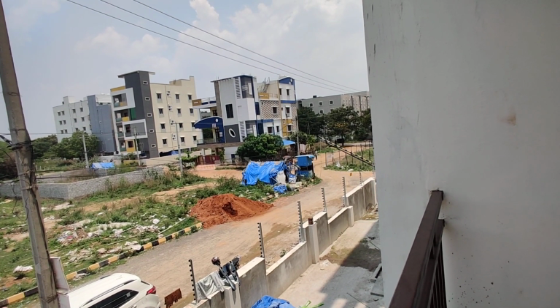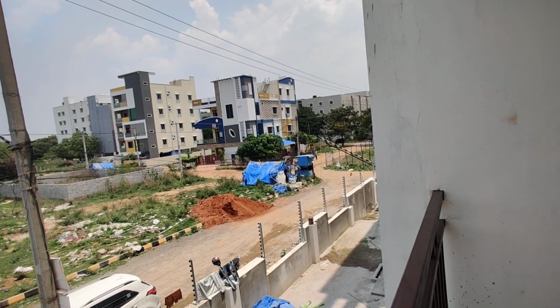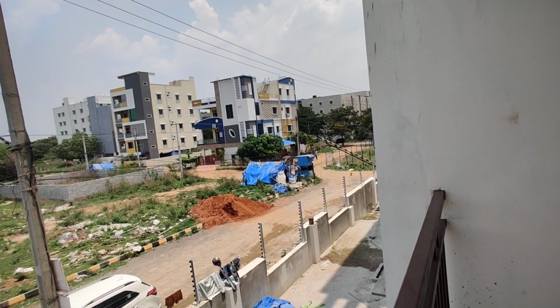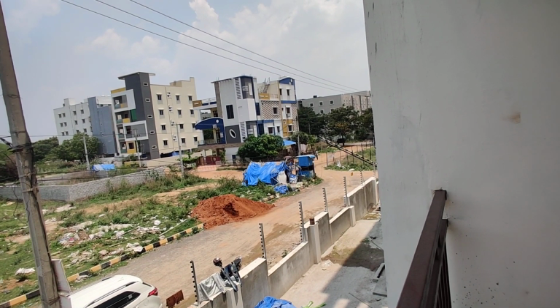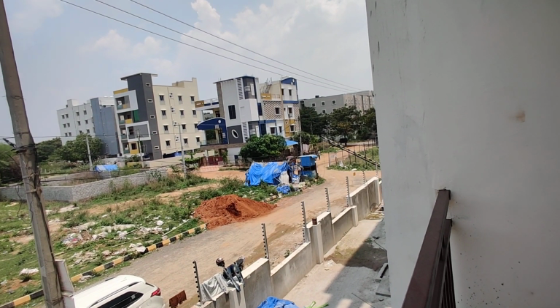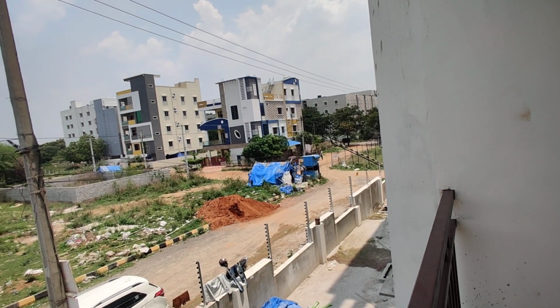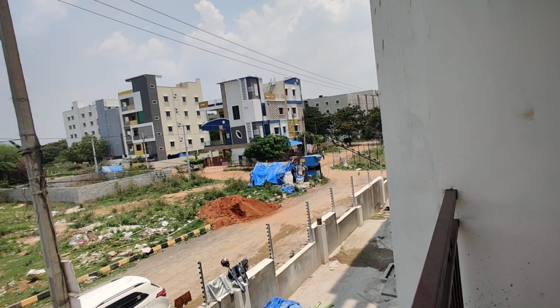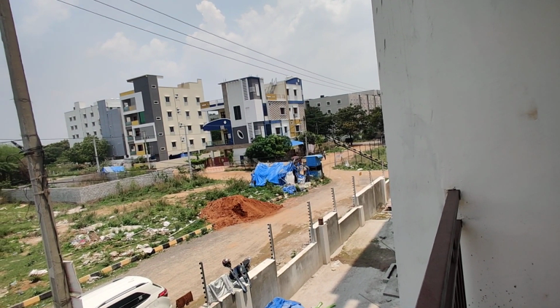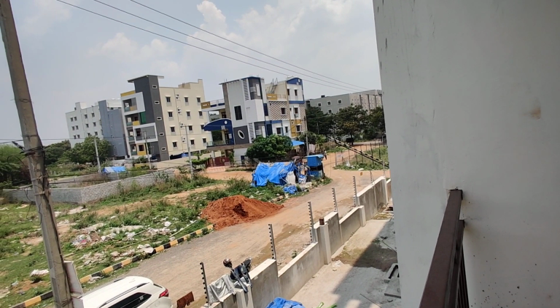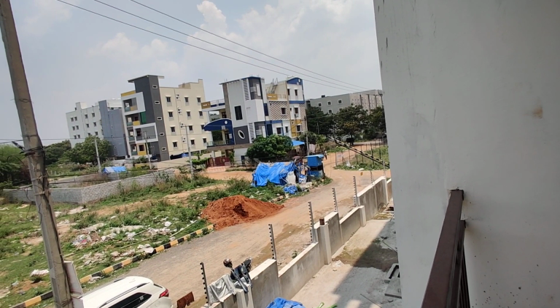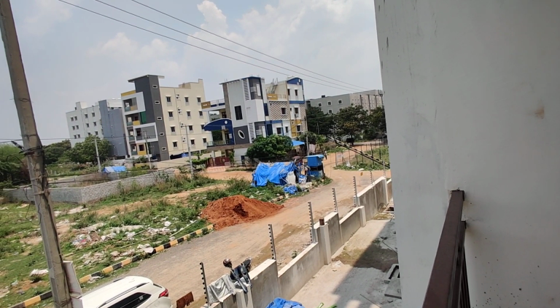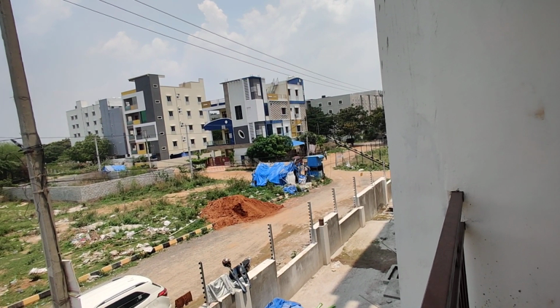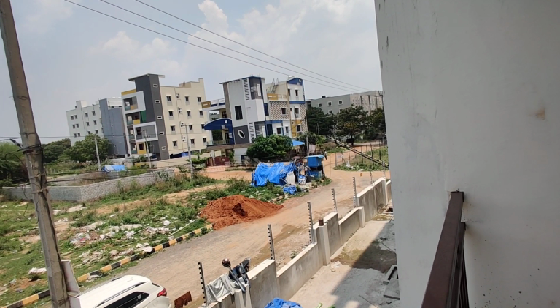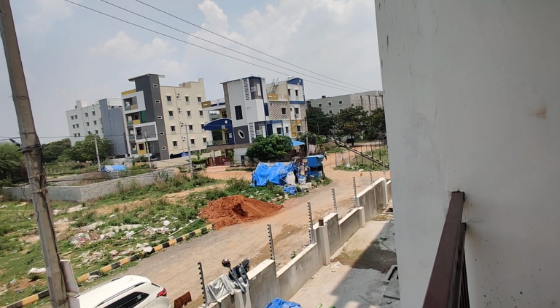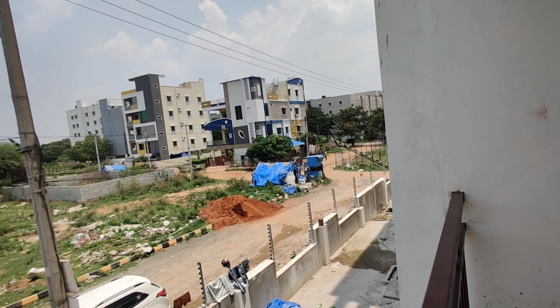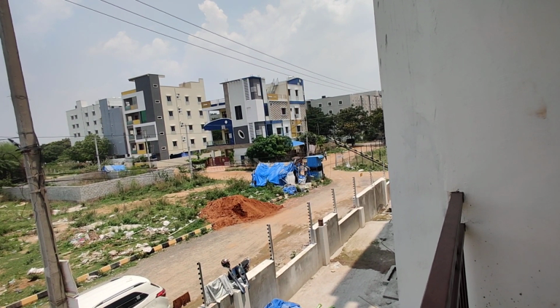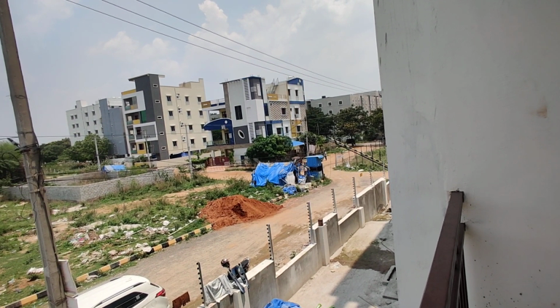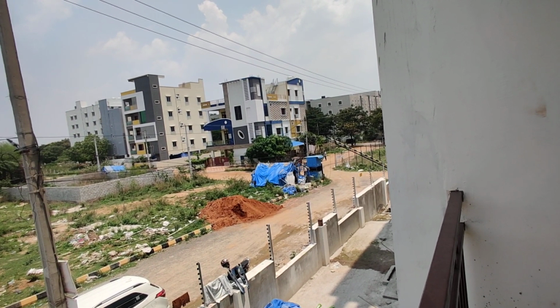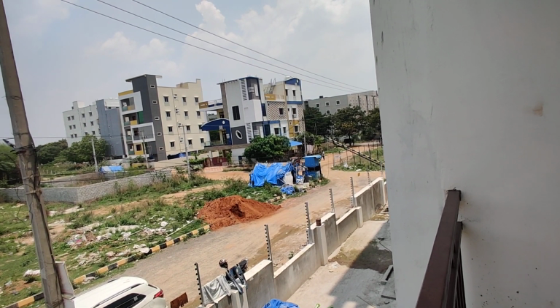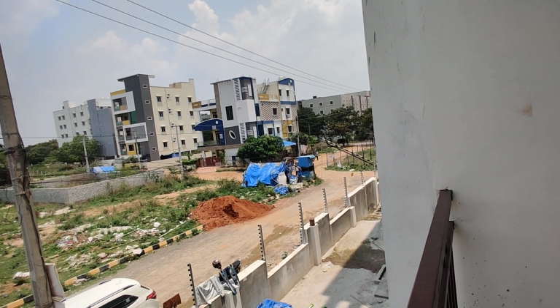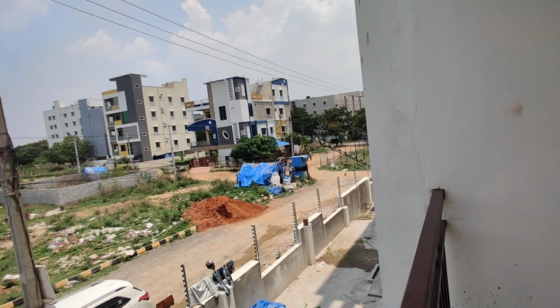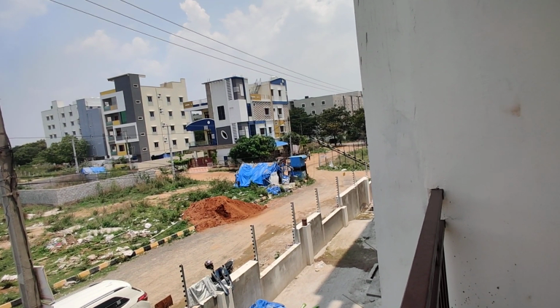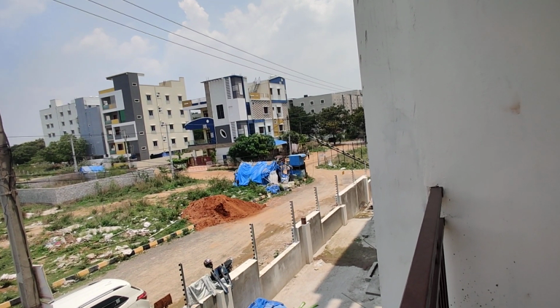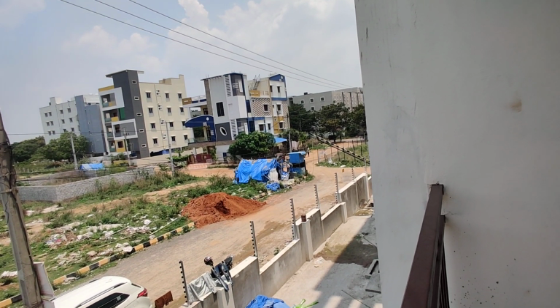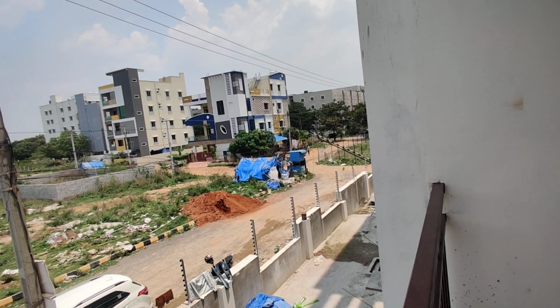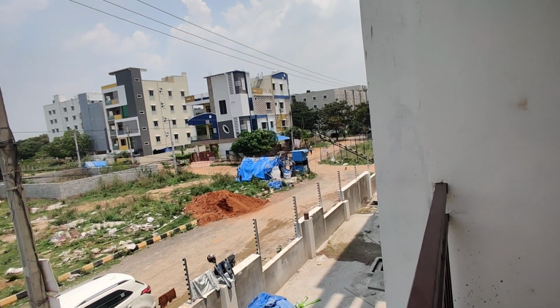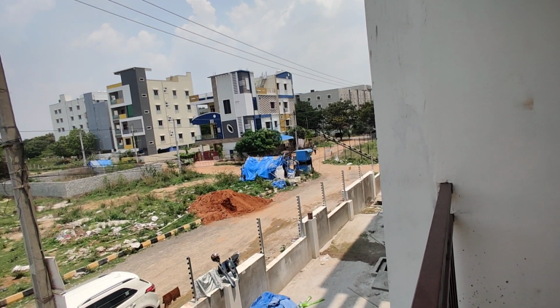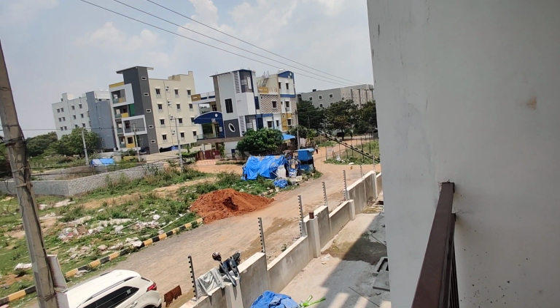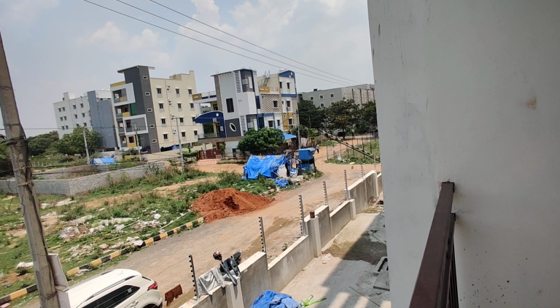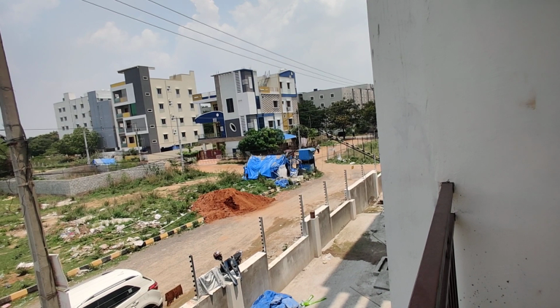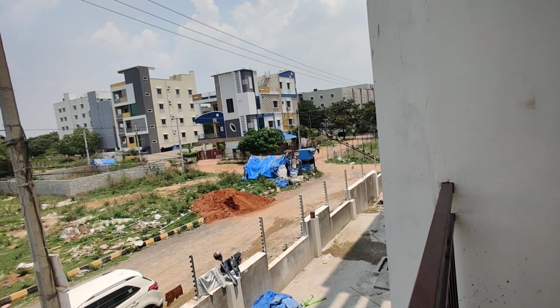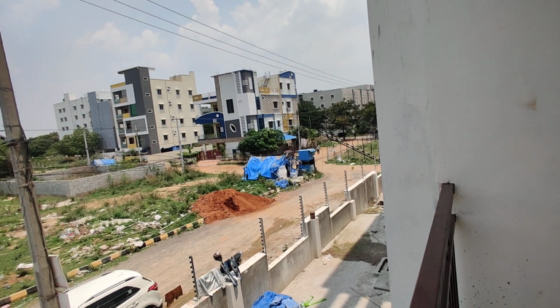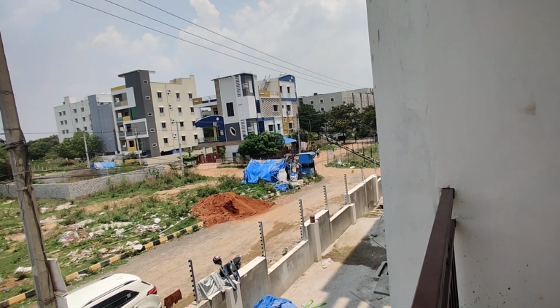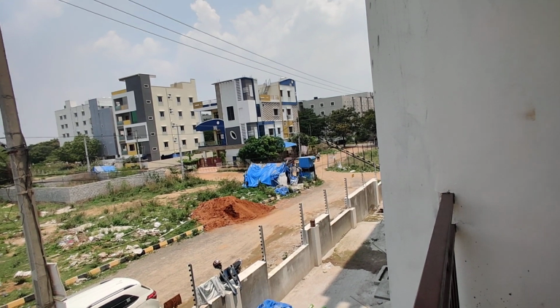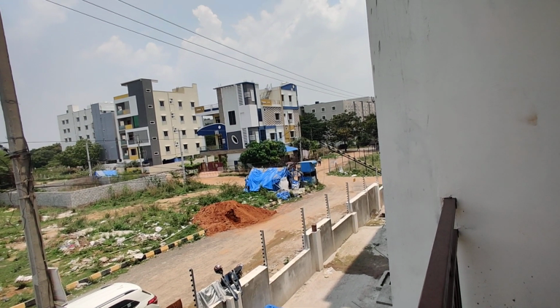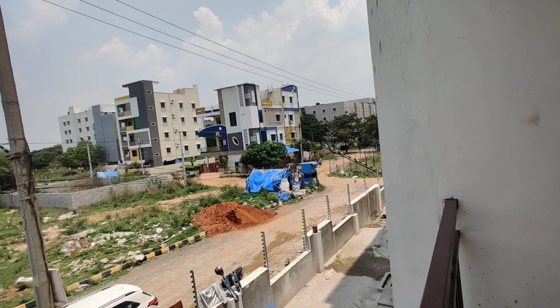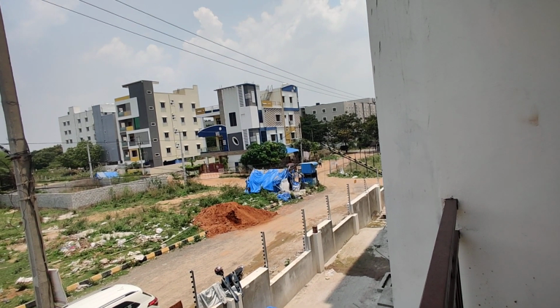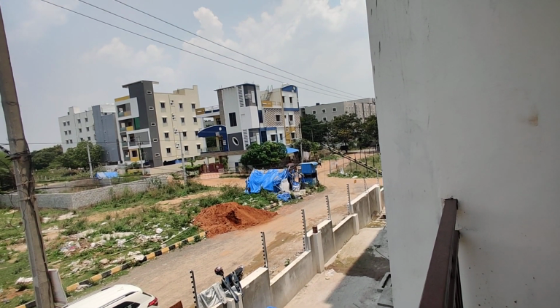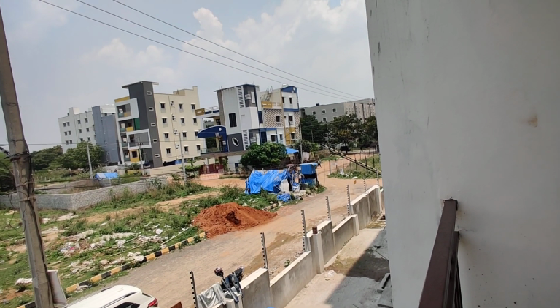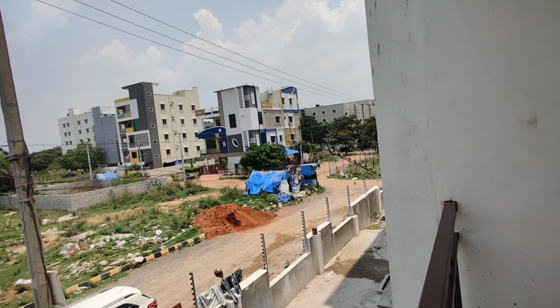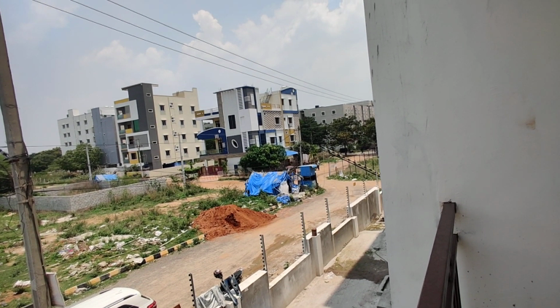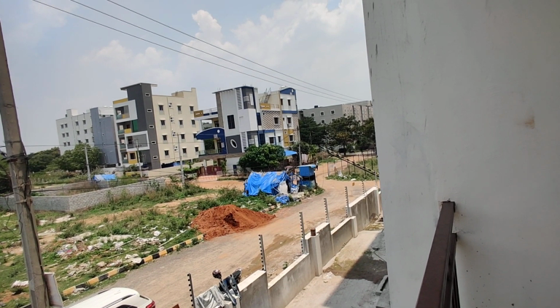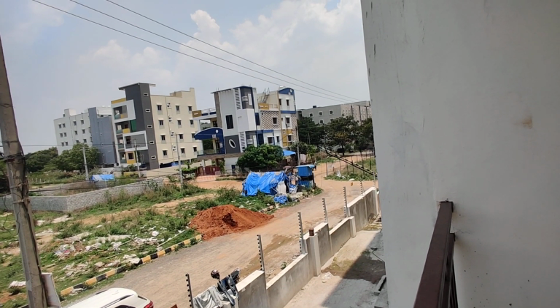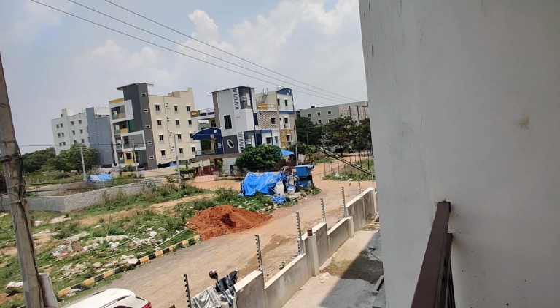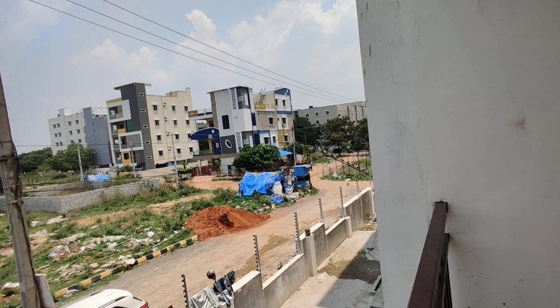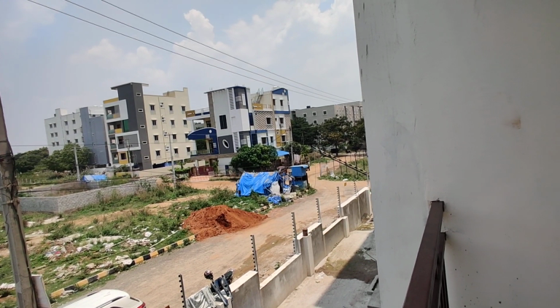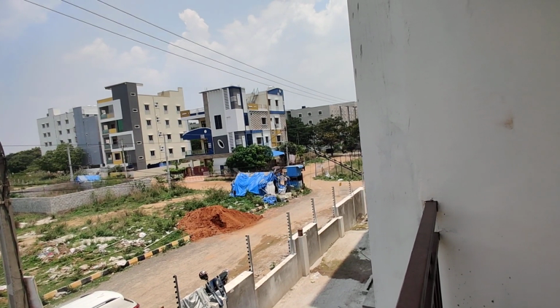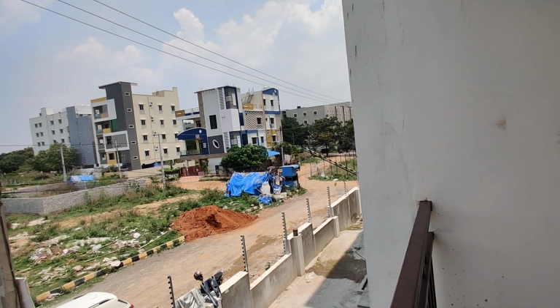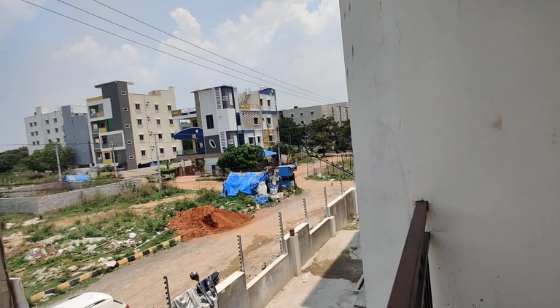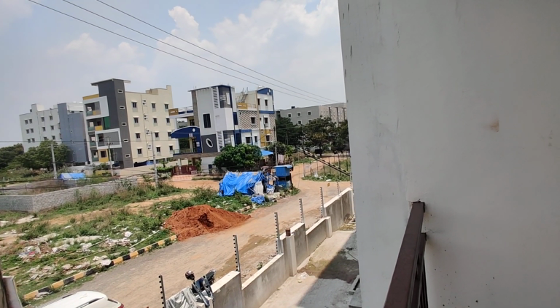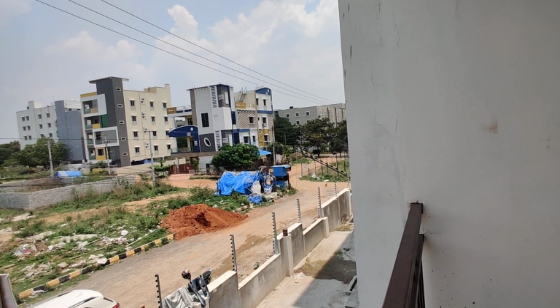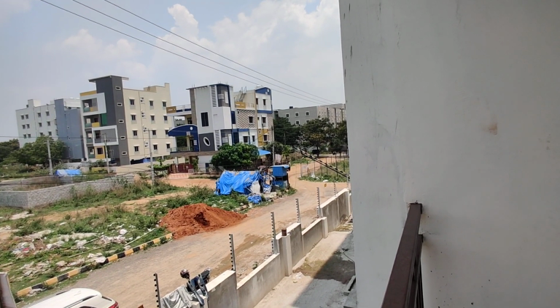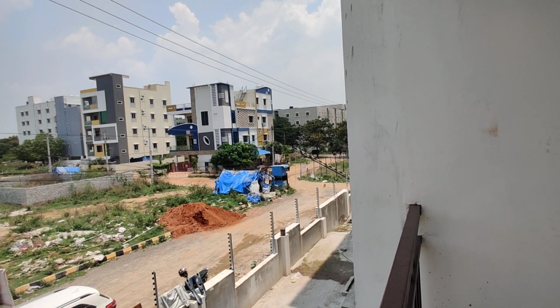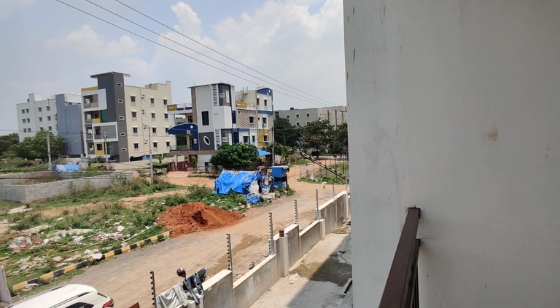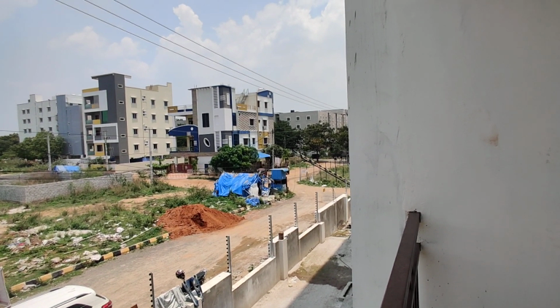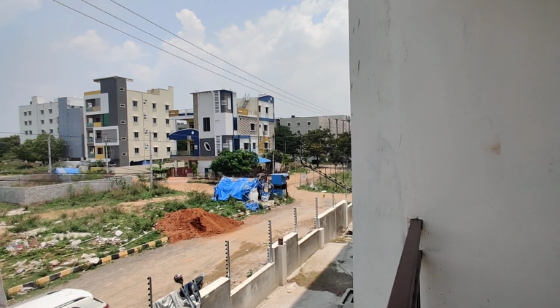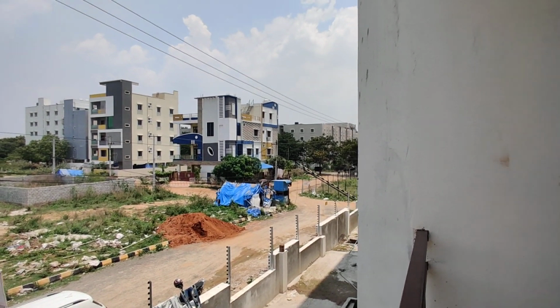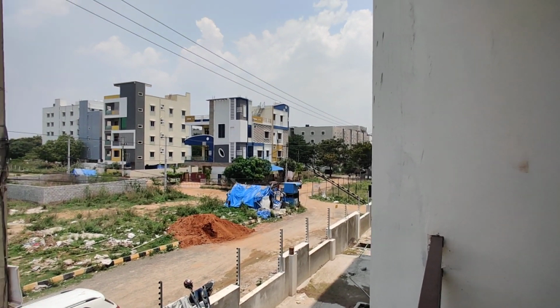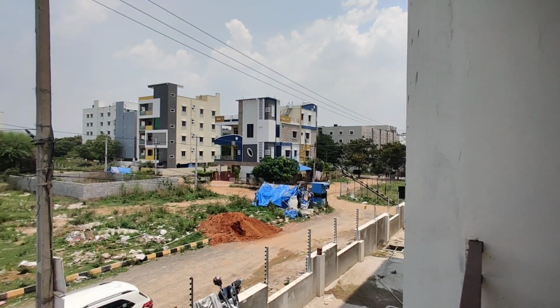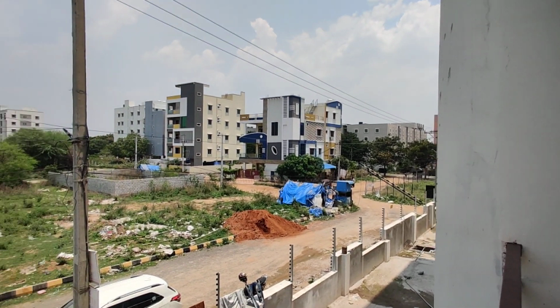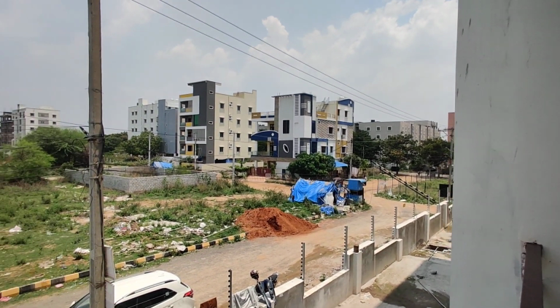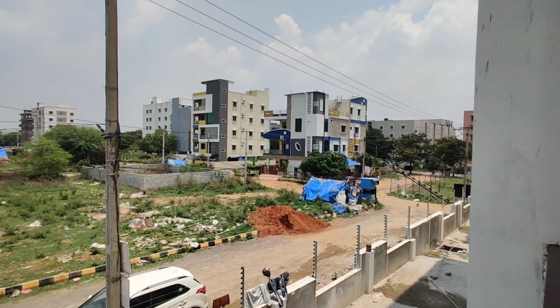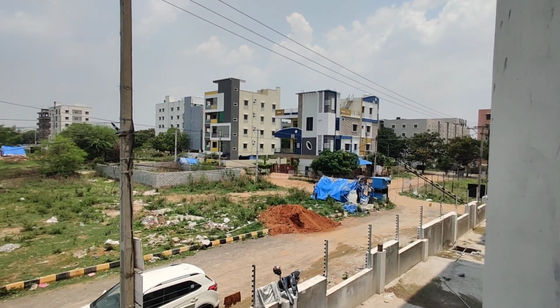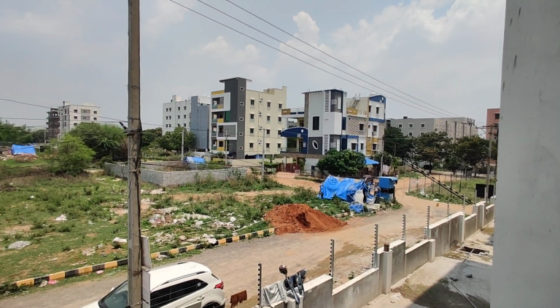Jaya Hospital, Mirra Multi Specialty Hospital, and SLG Hospital are just 3 kilometers from this property.